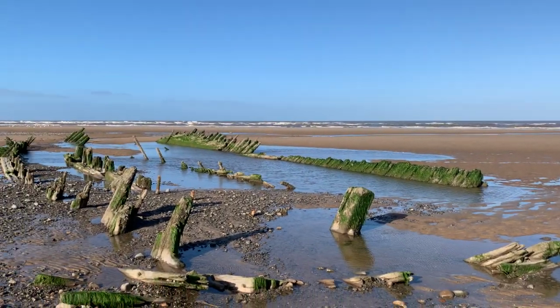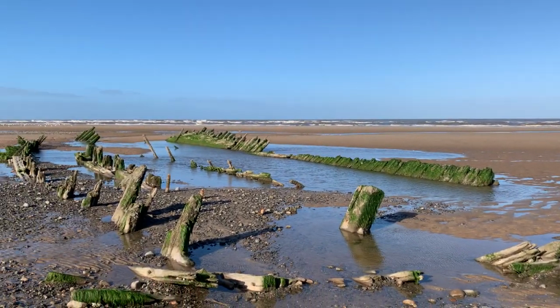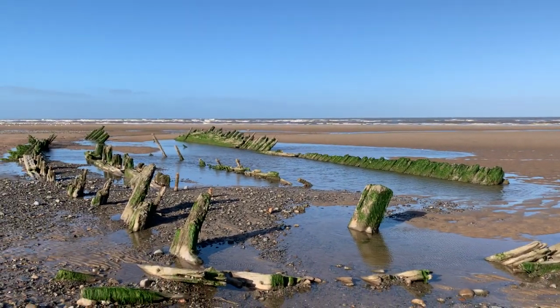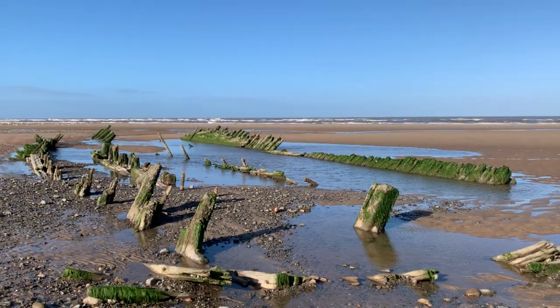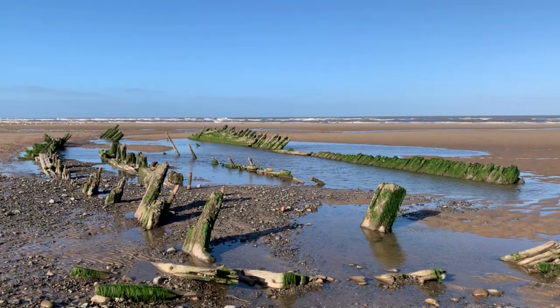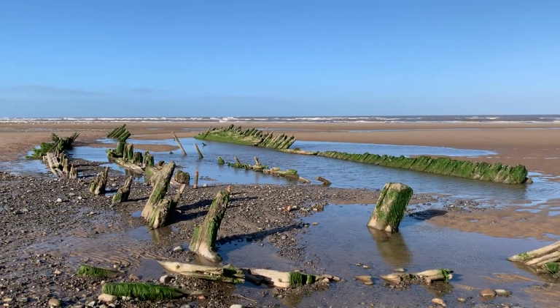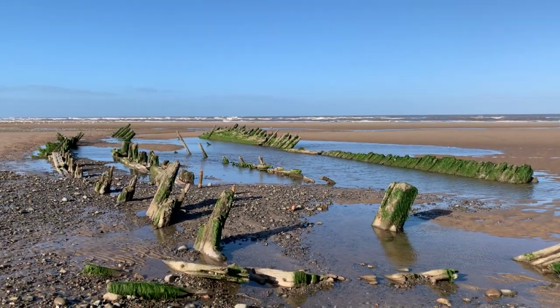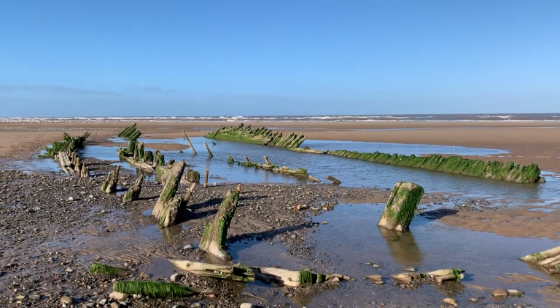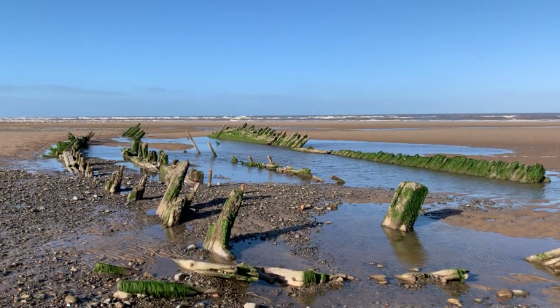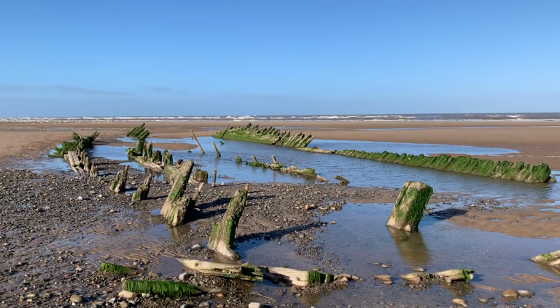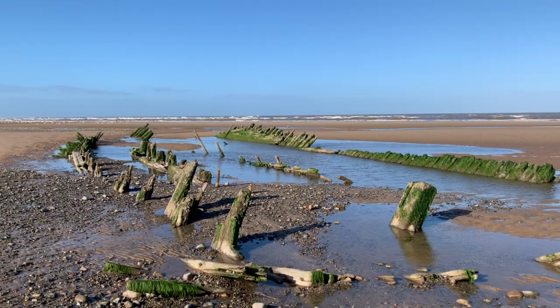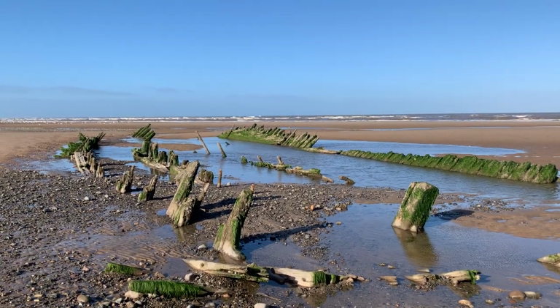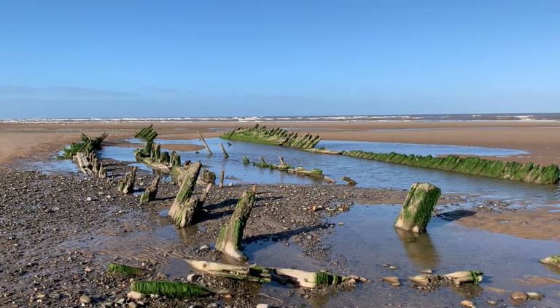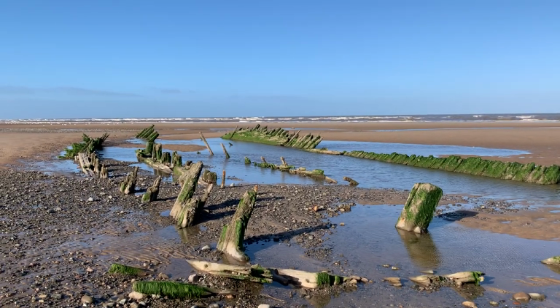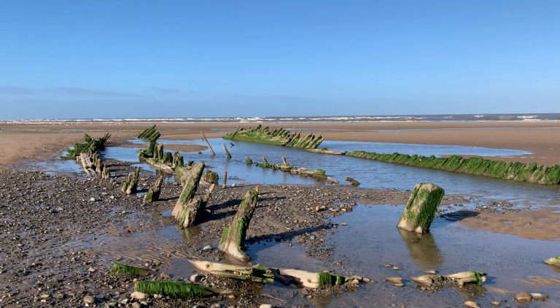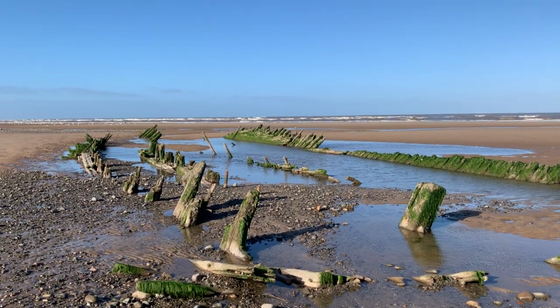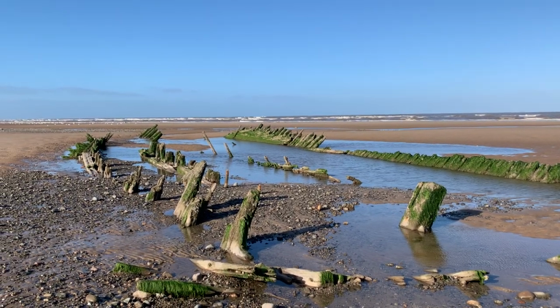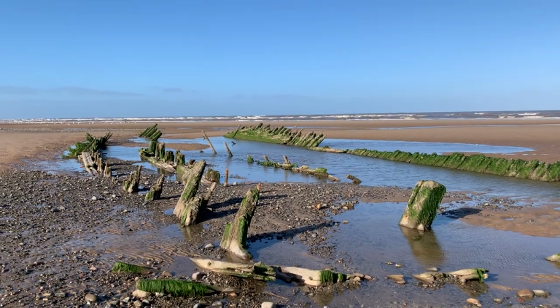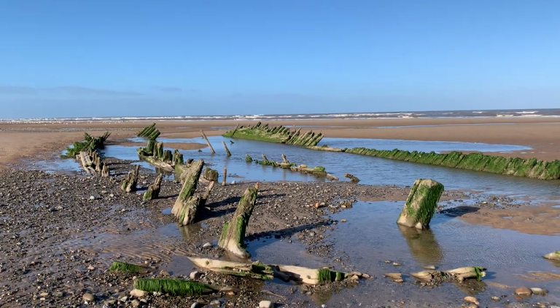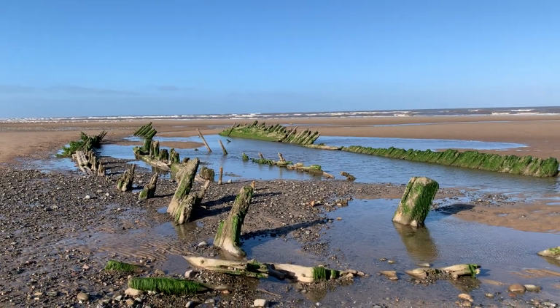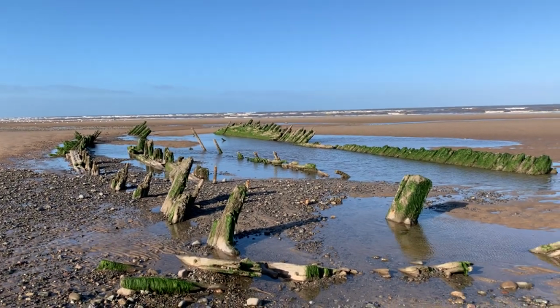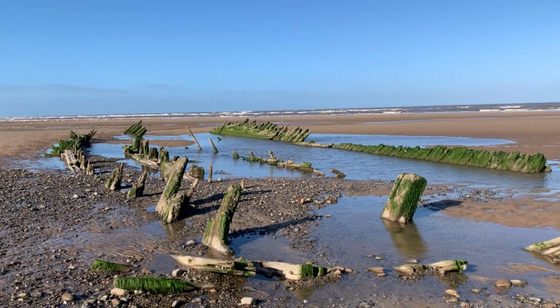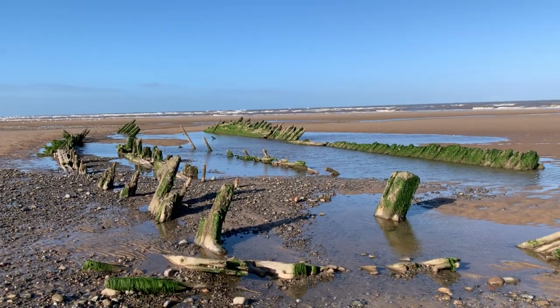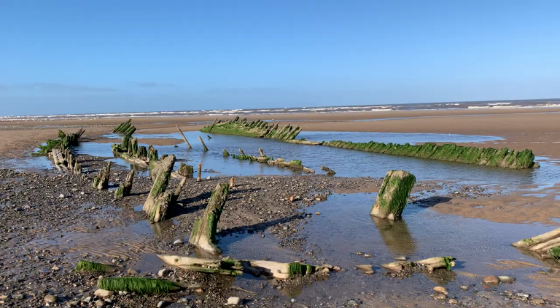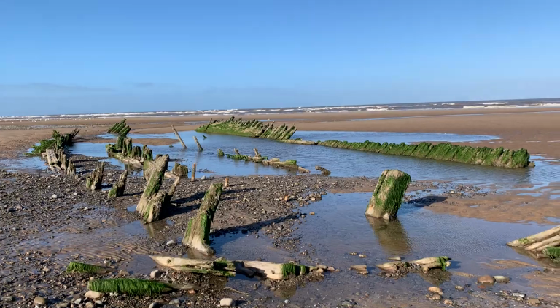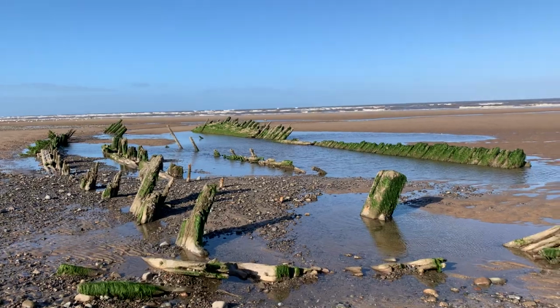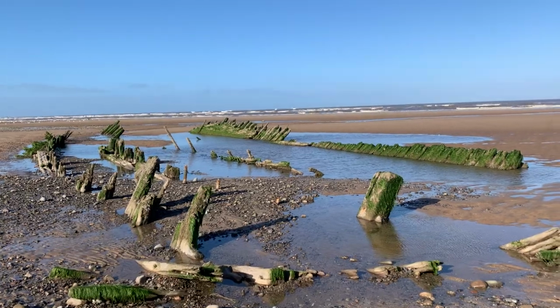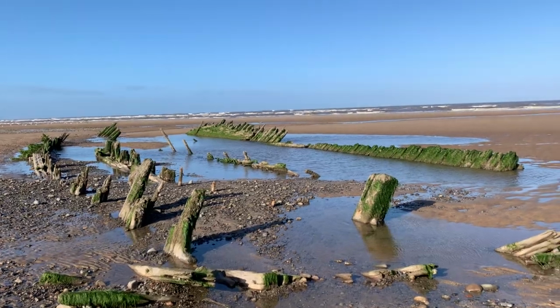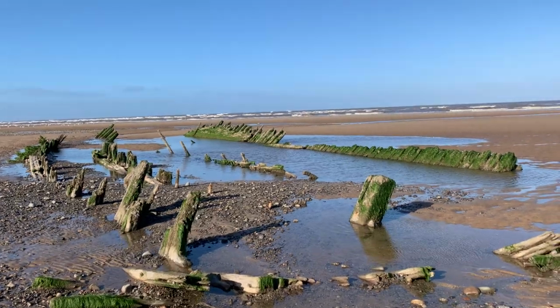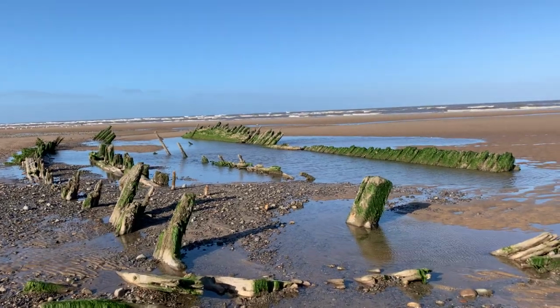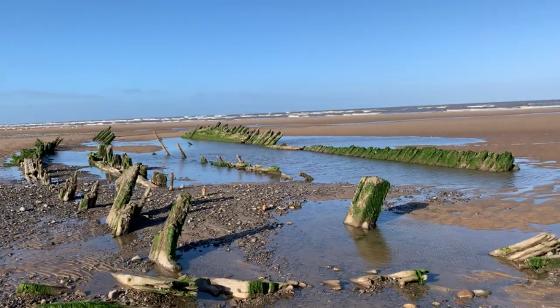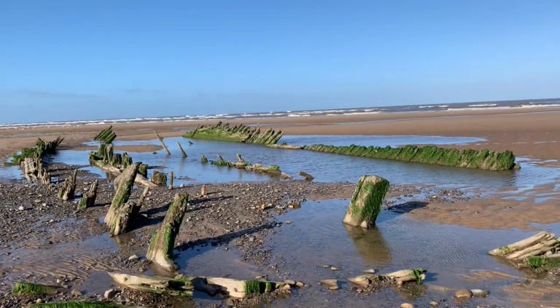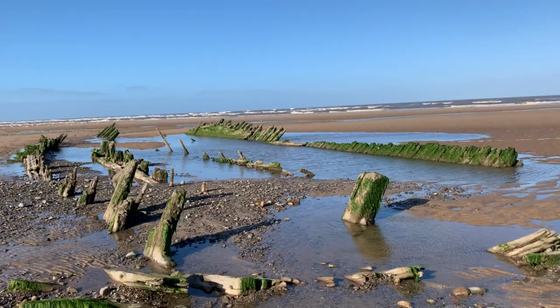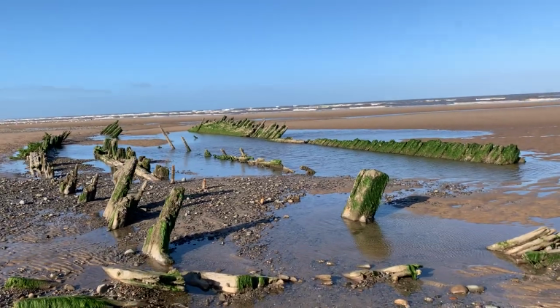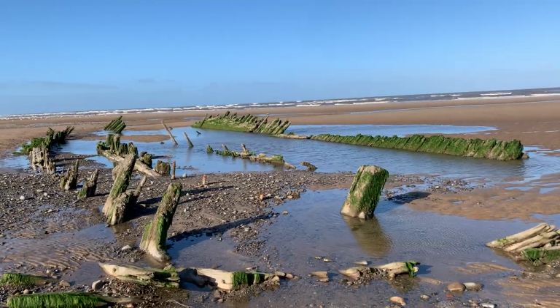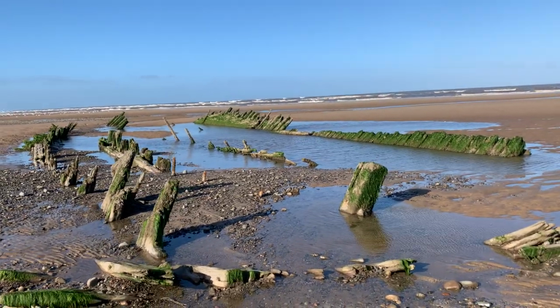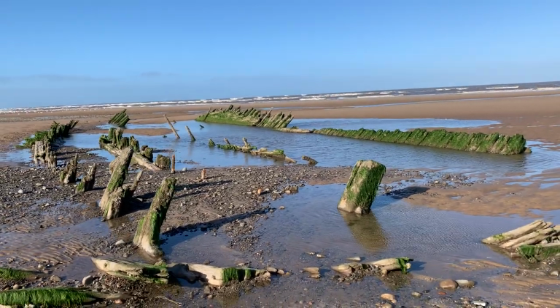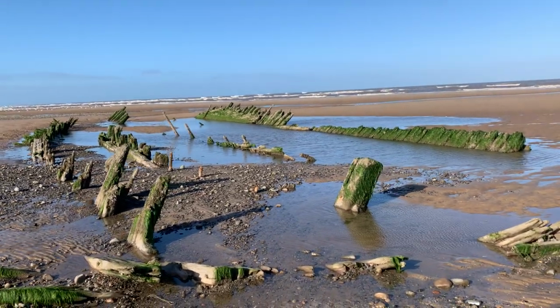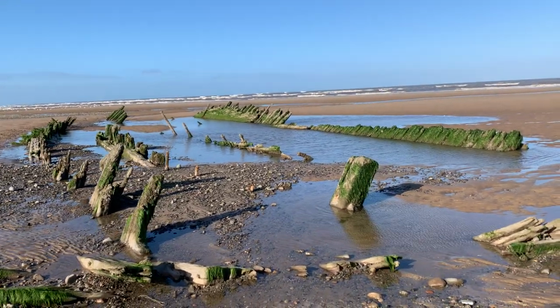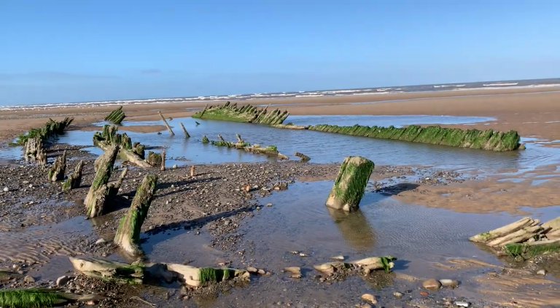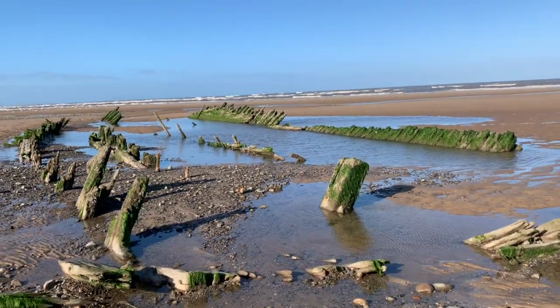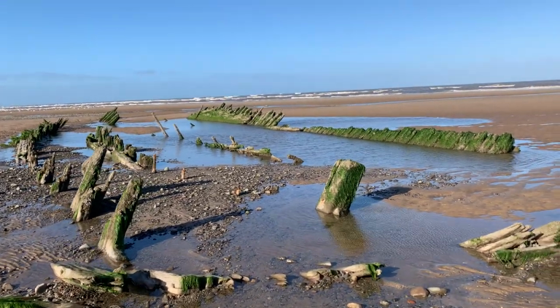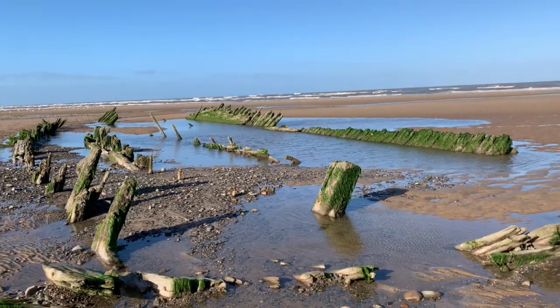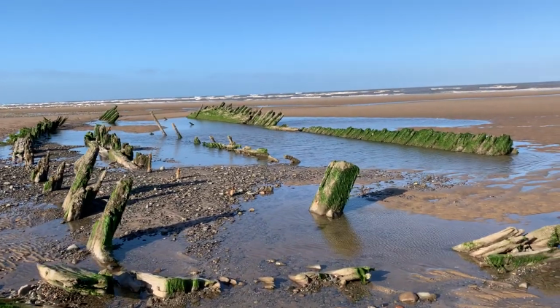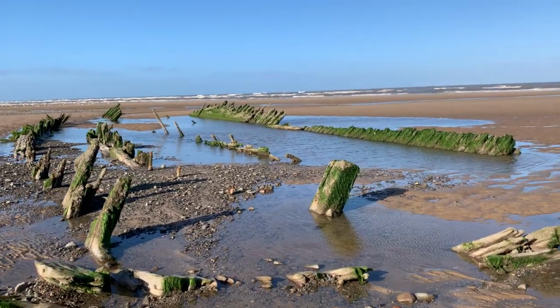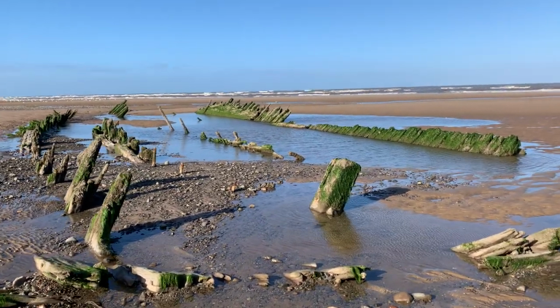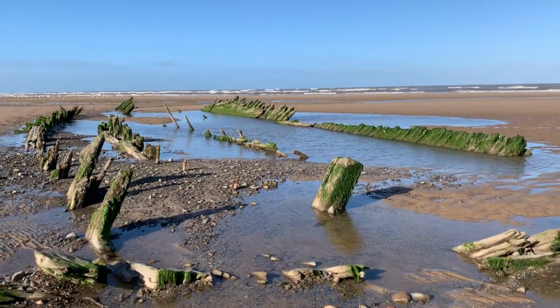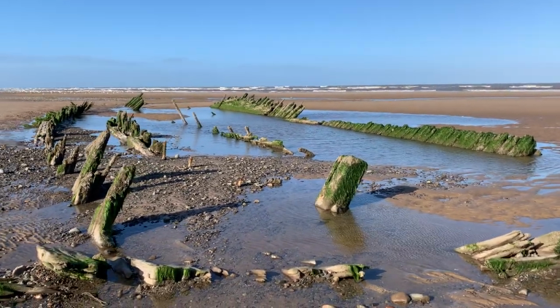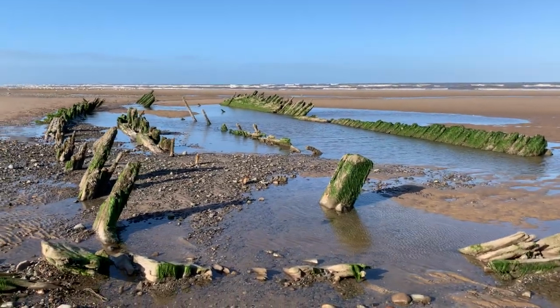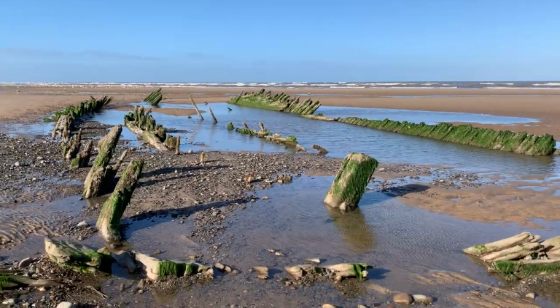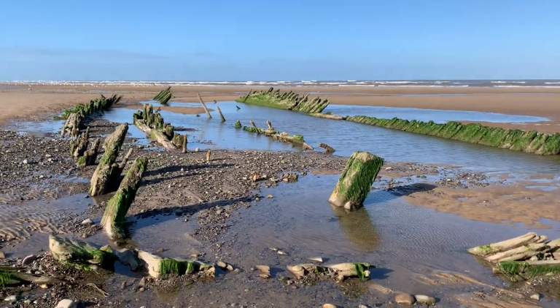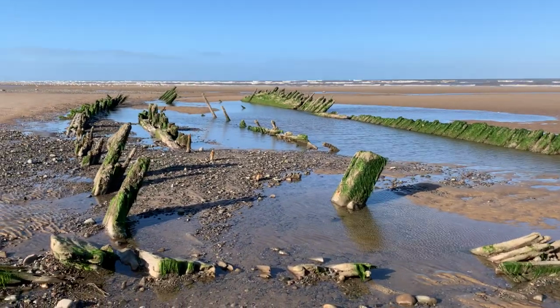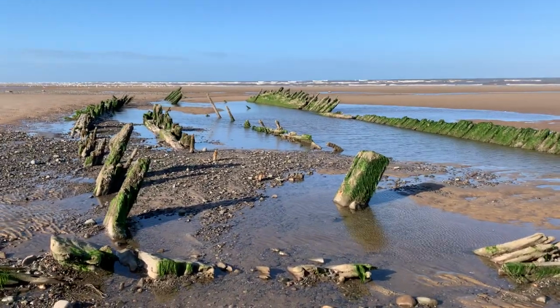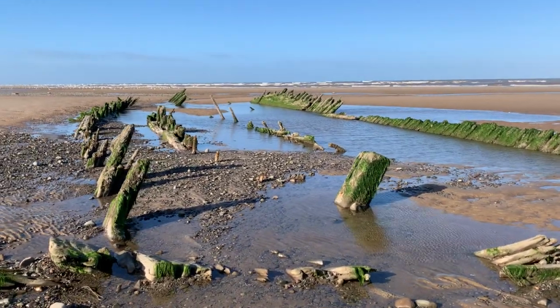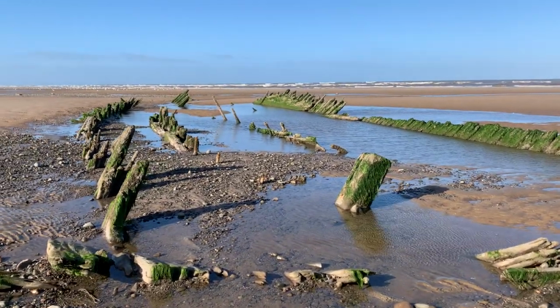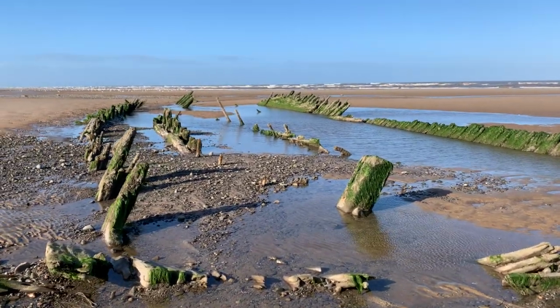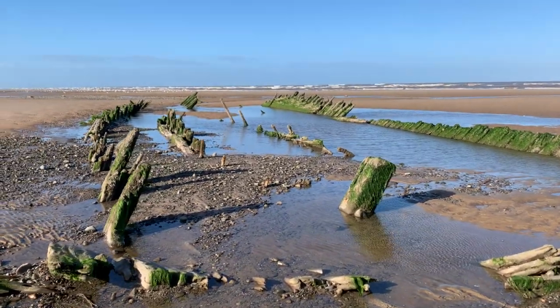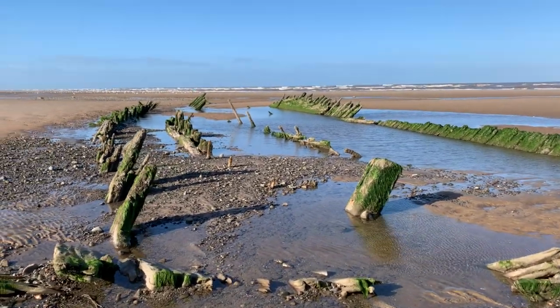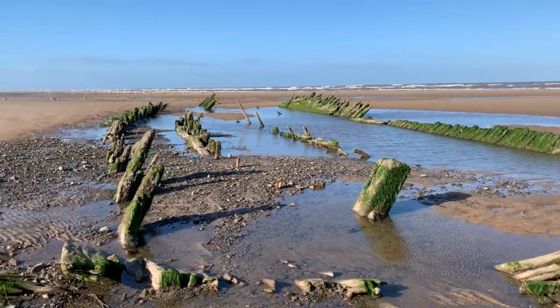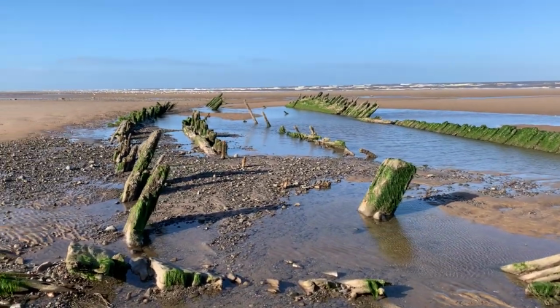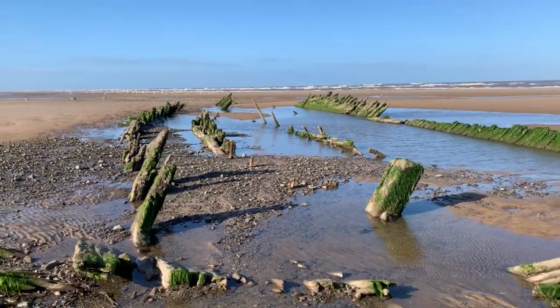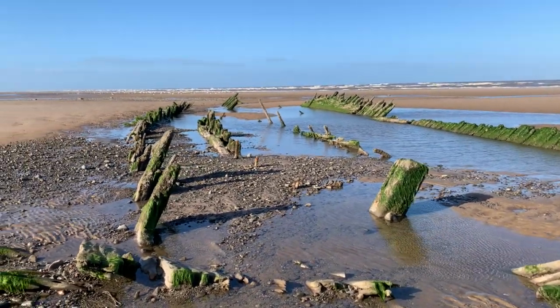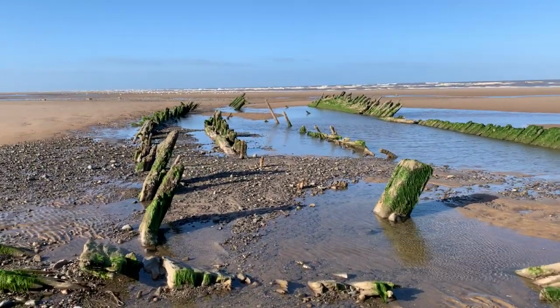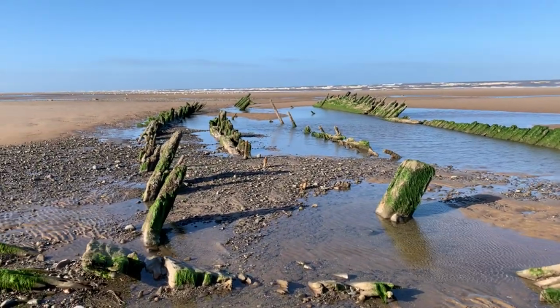A real-life bona fide shipwreck. So this is the wreck of the Urbana.